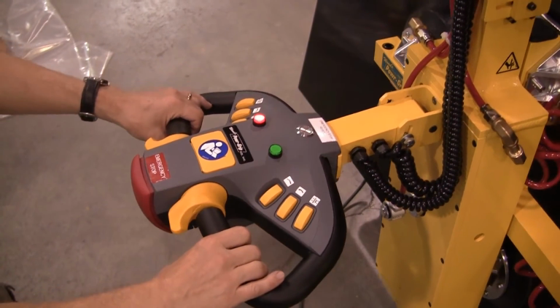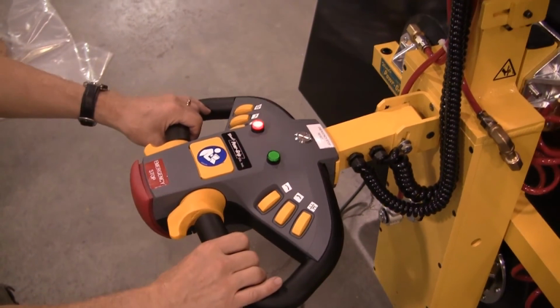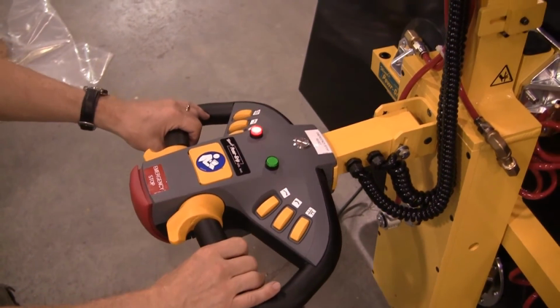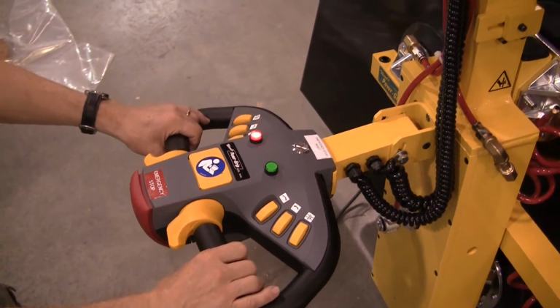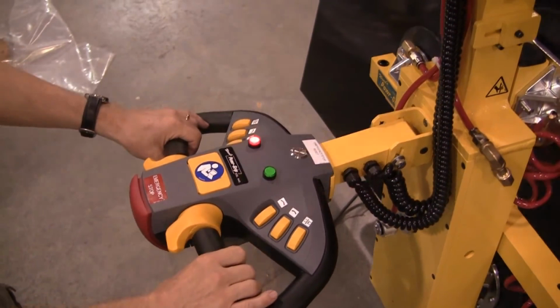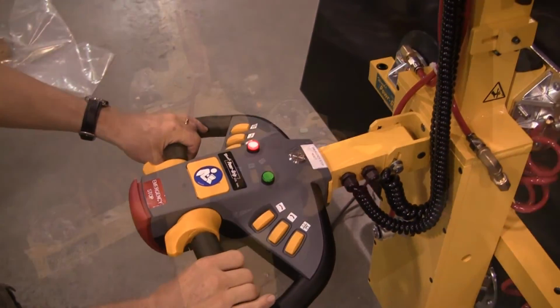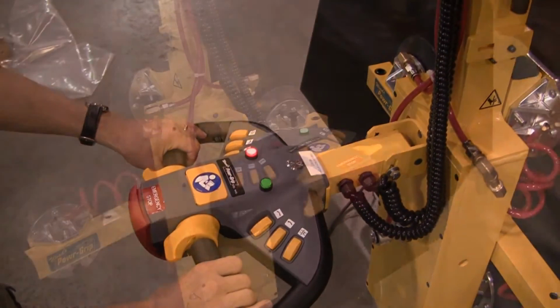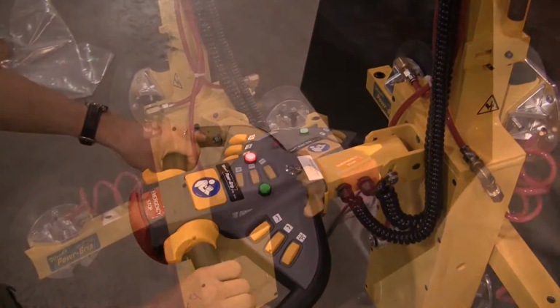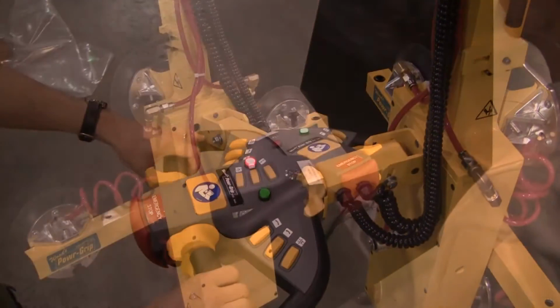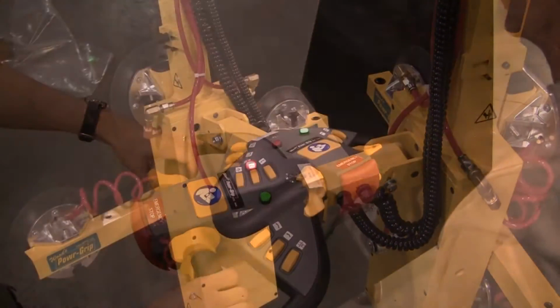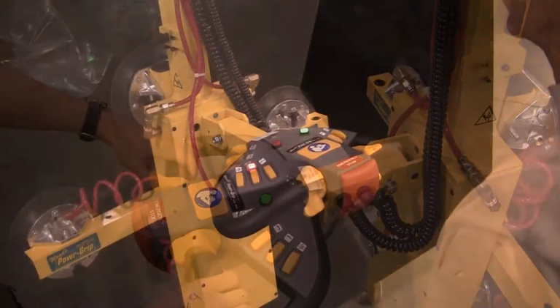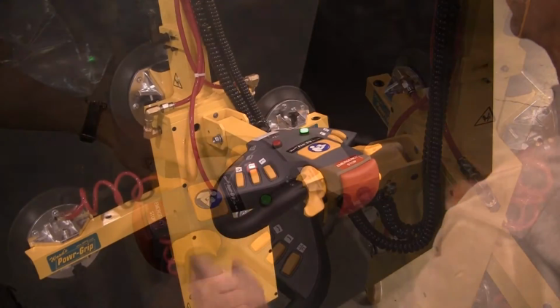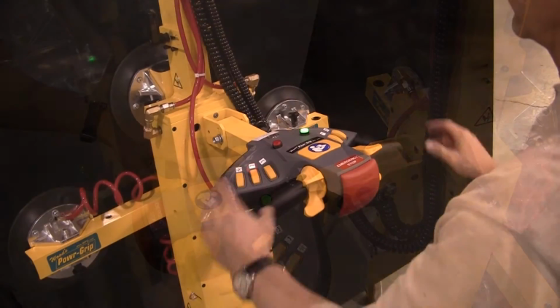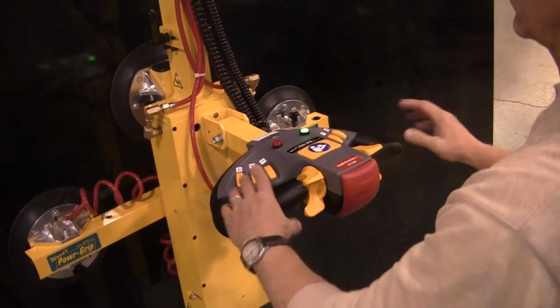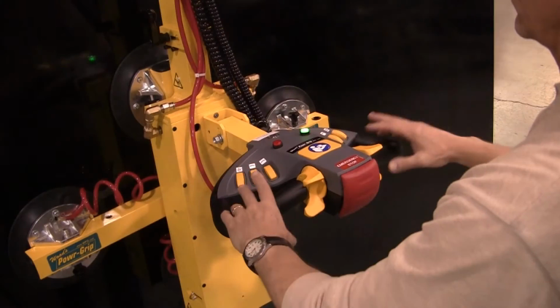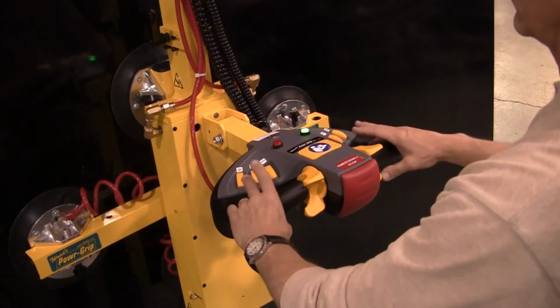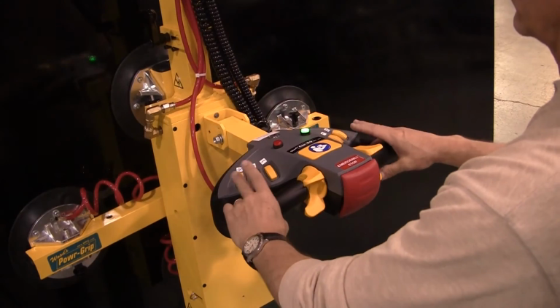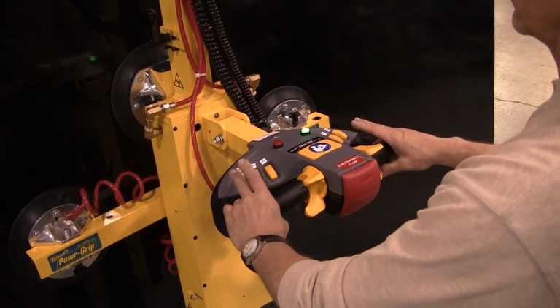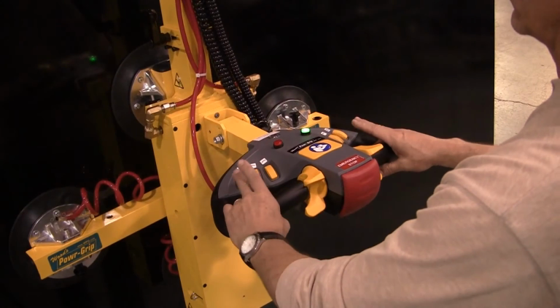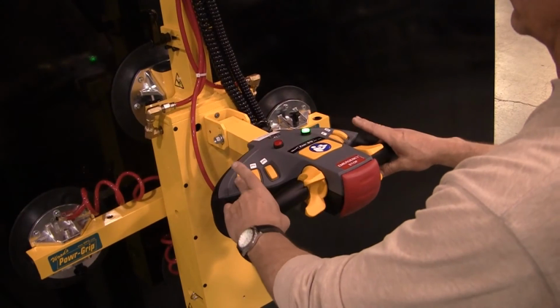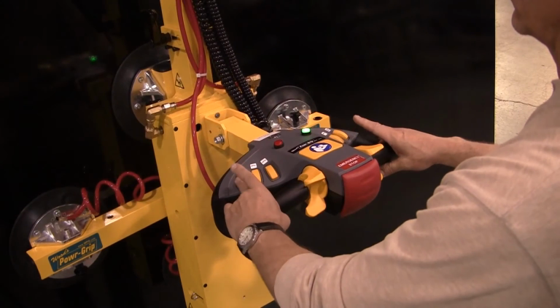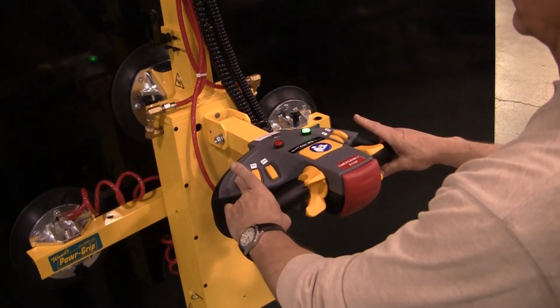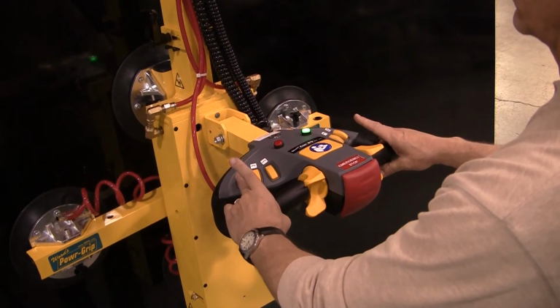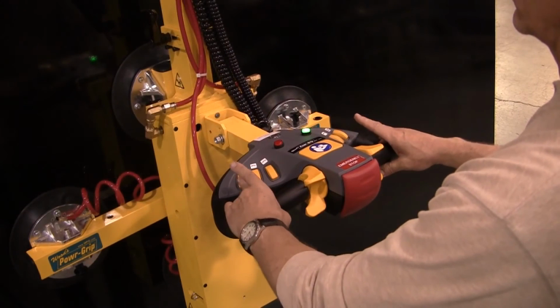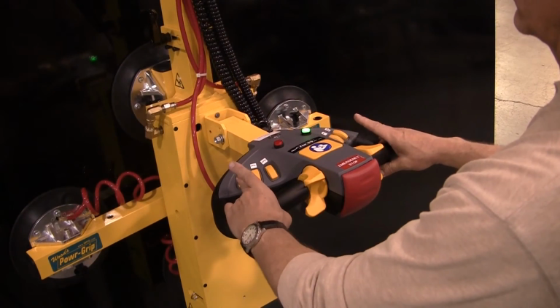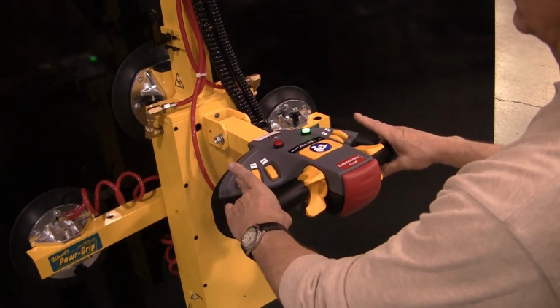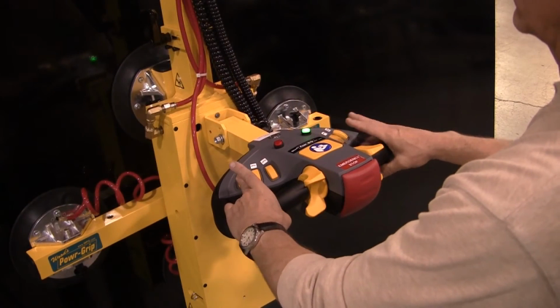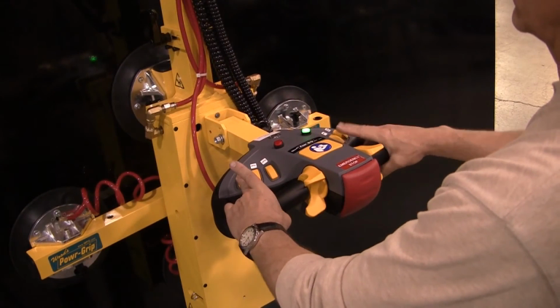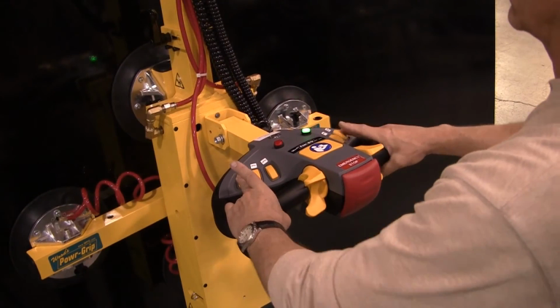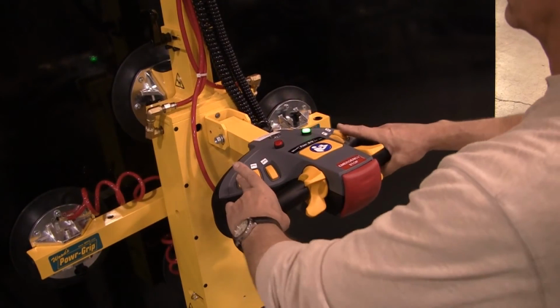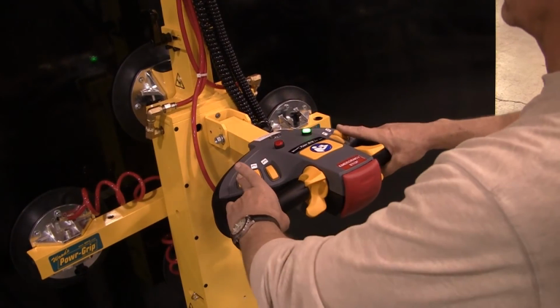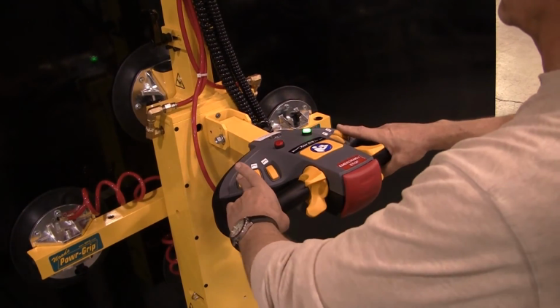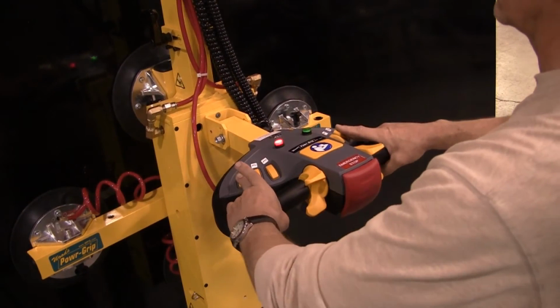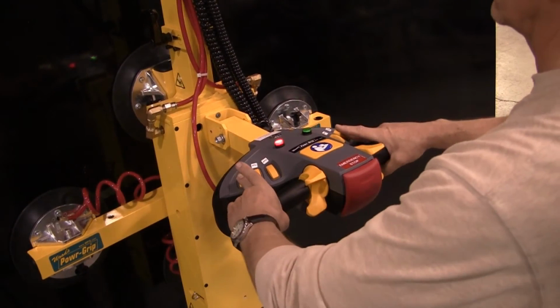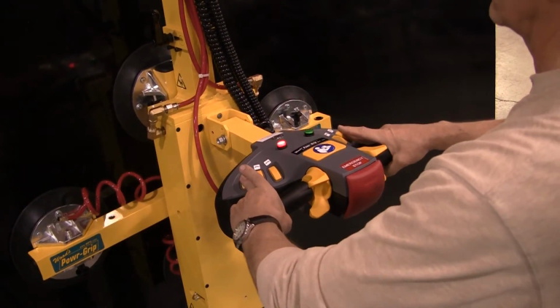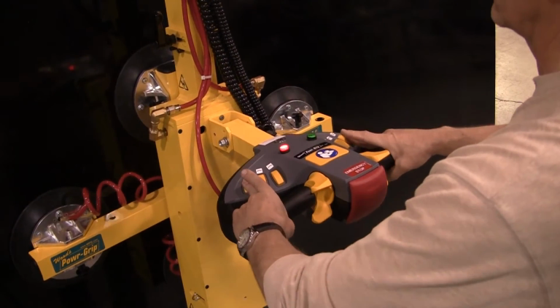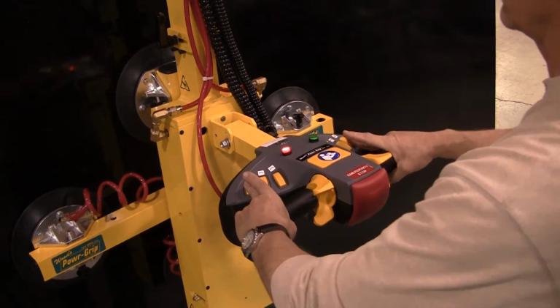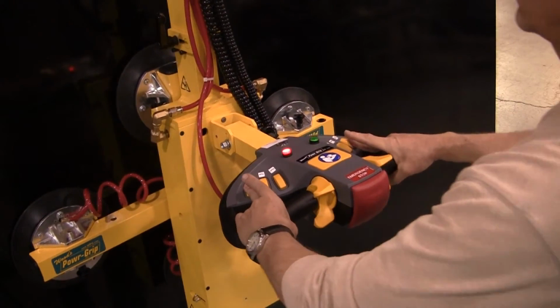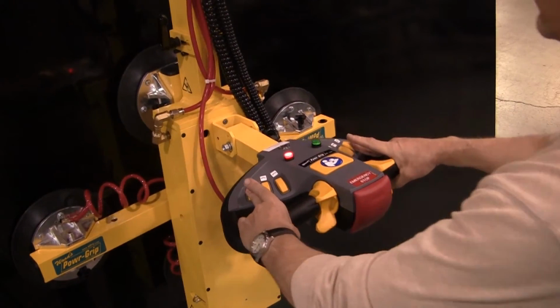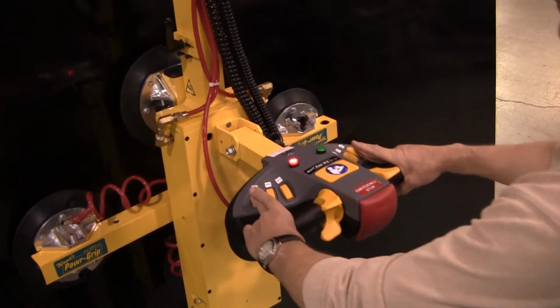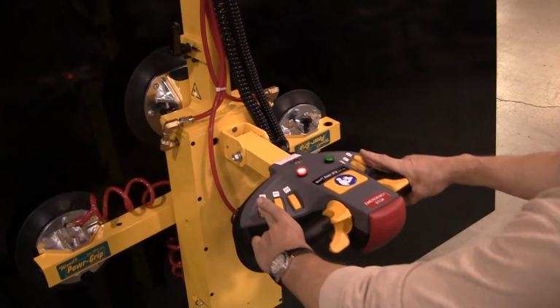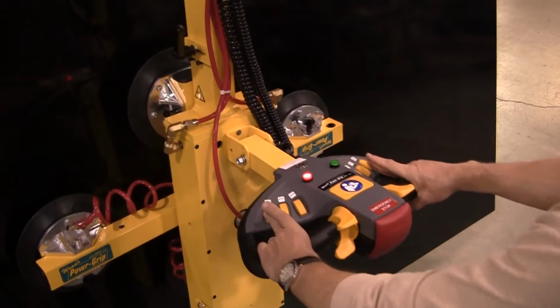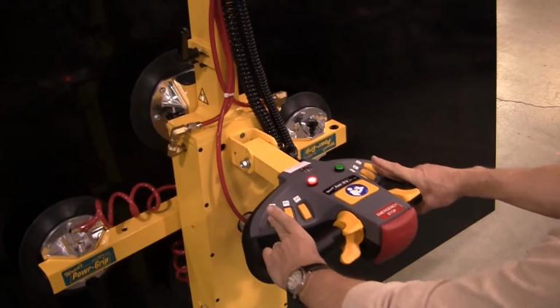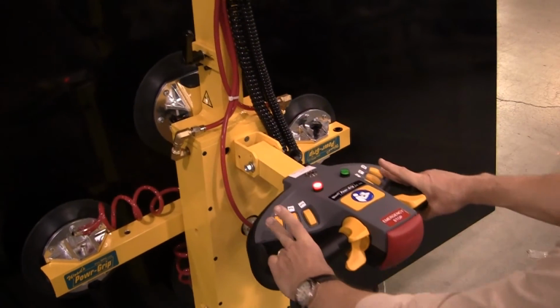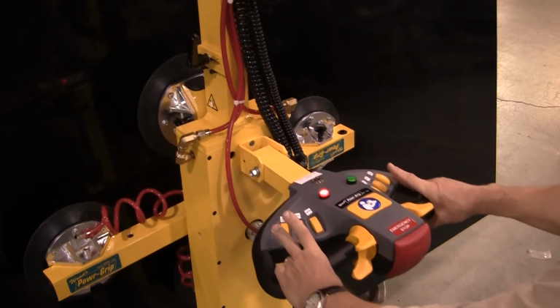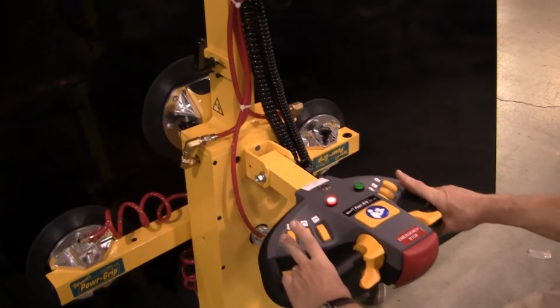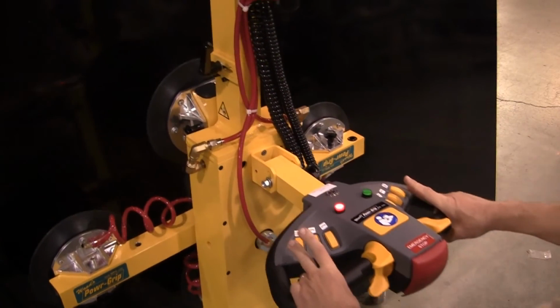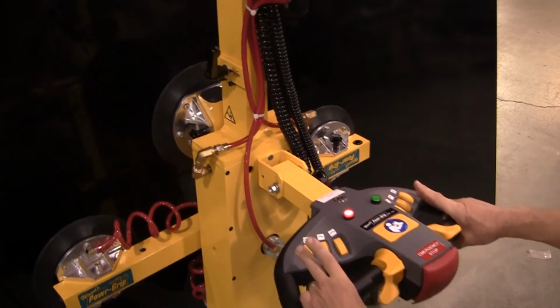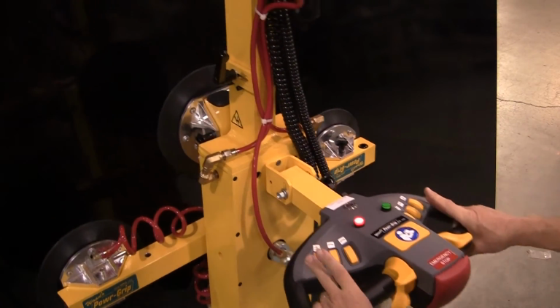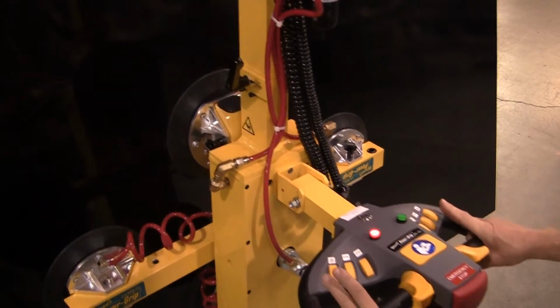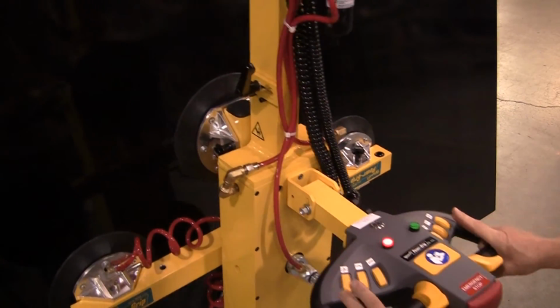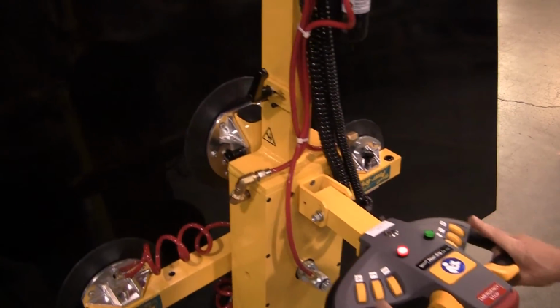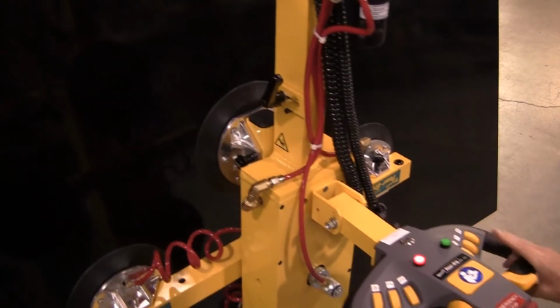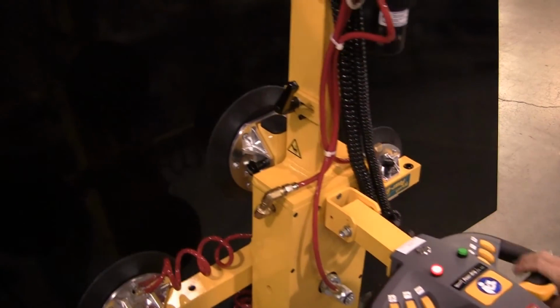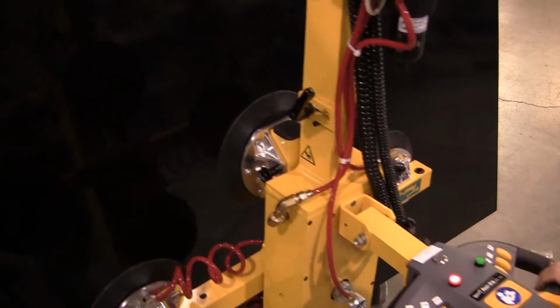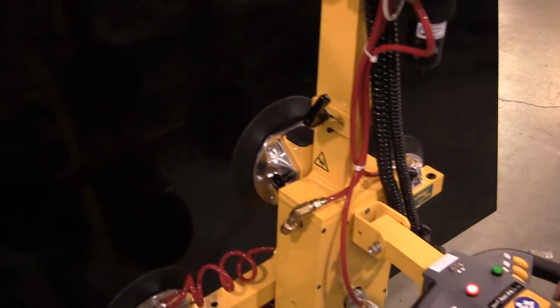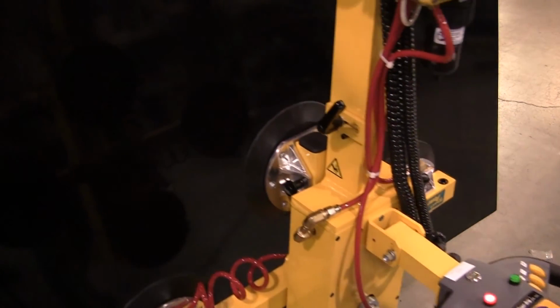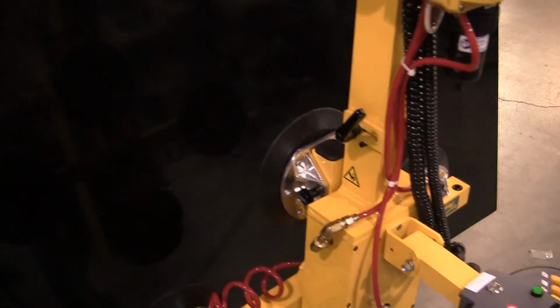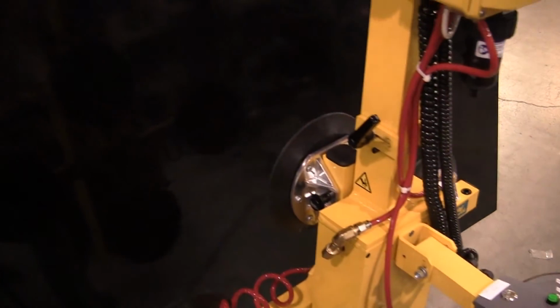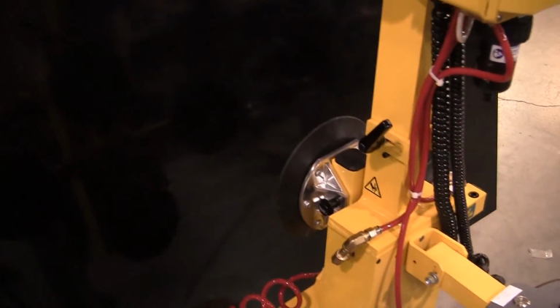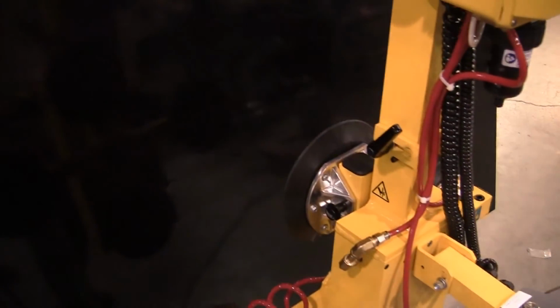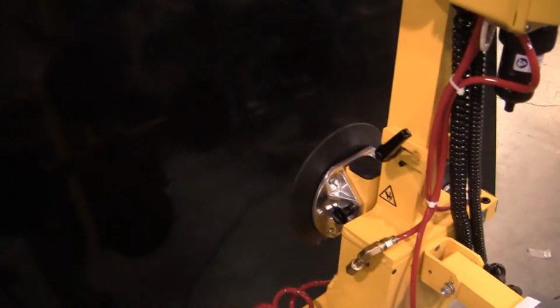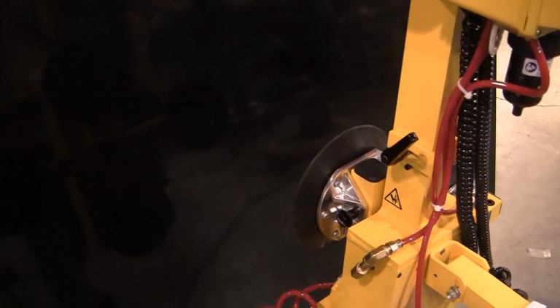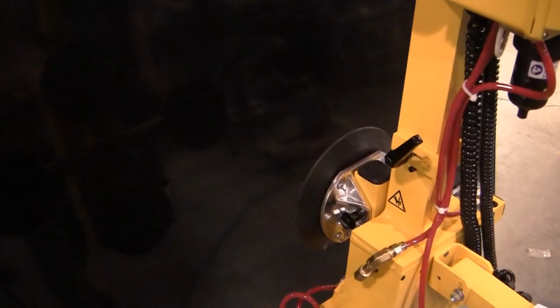By pressing both of the release buttons on the ergonomic controller, the vacuum lifter quickly and safely releases the load.